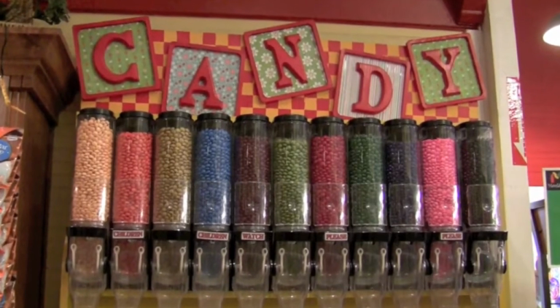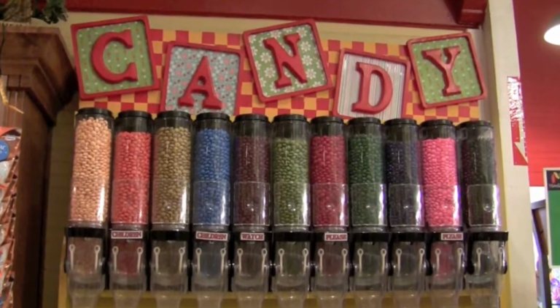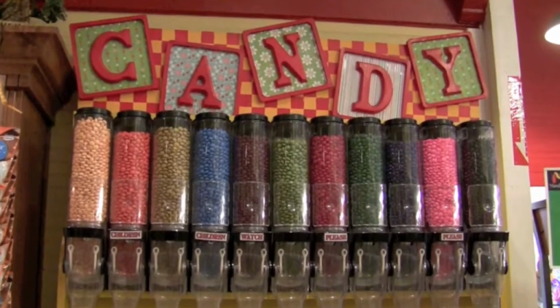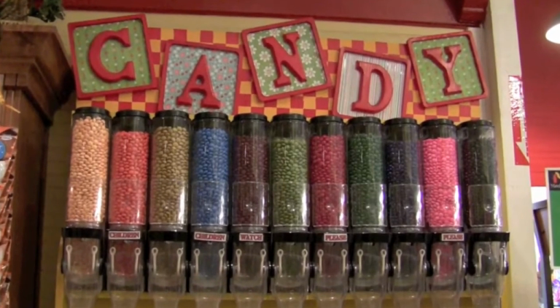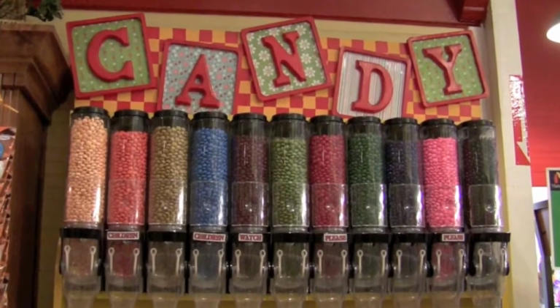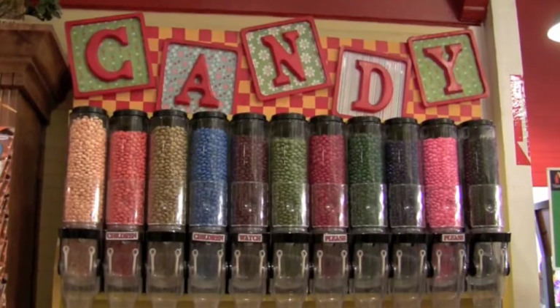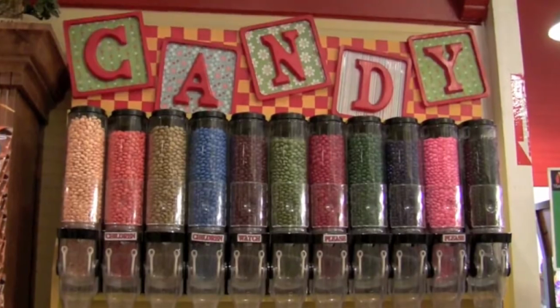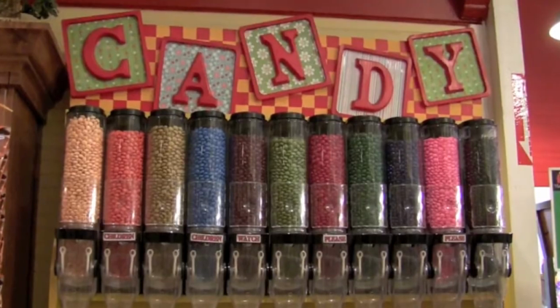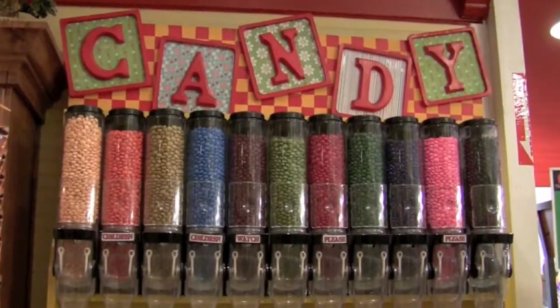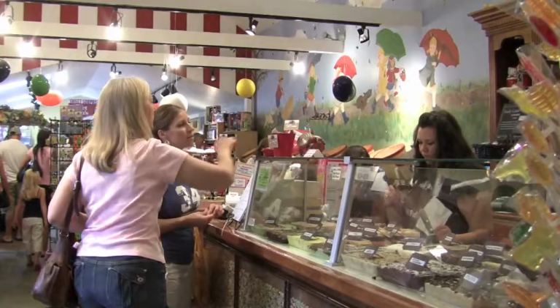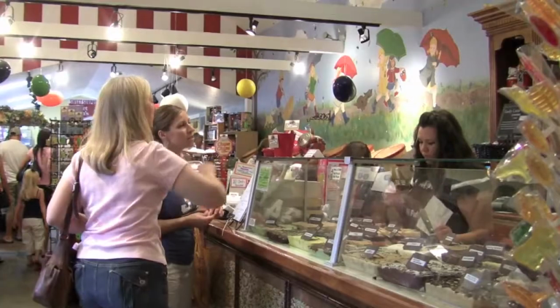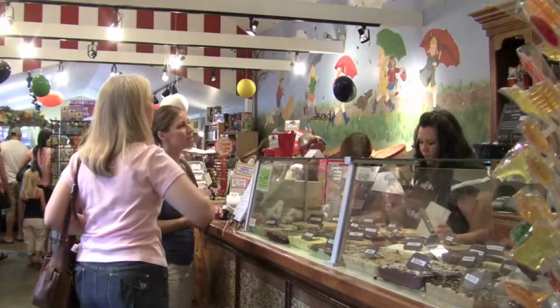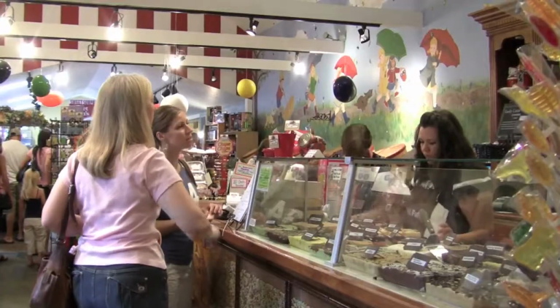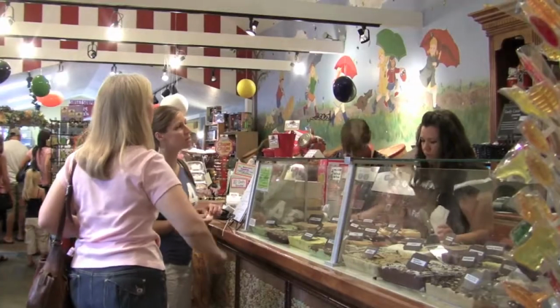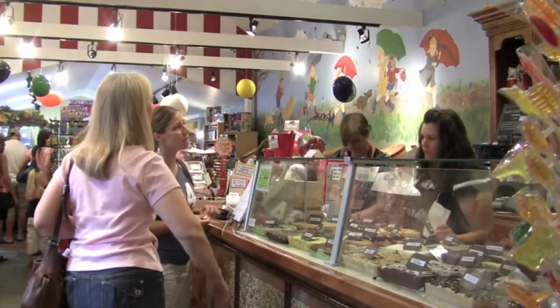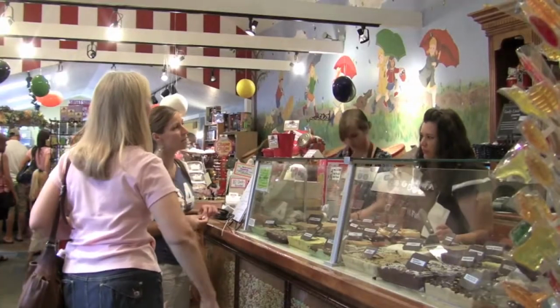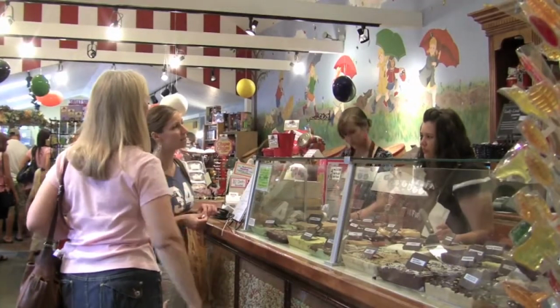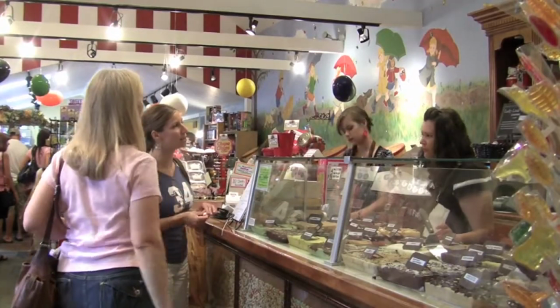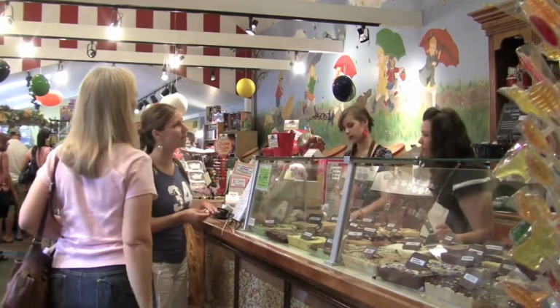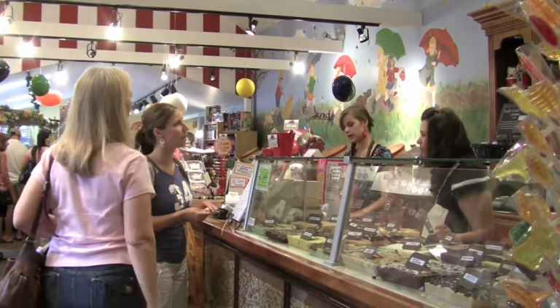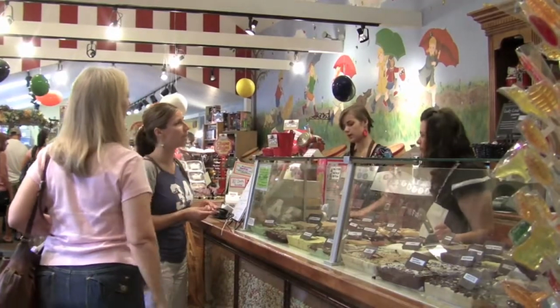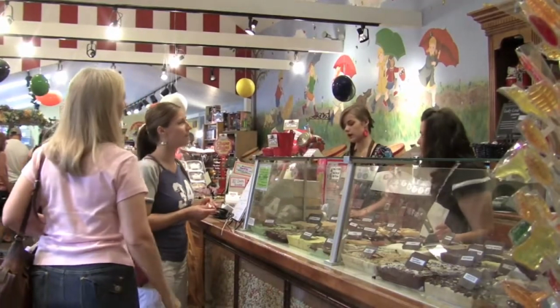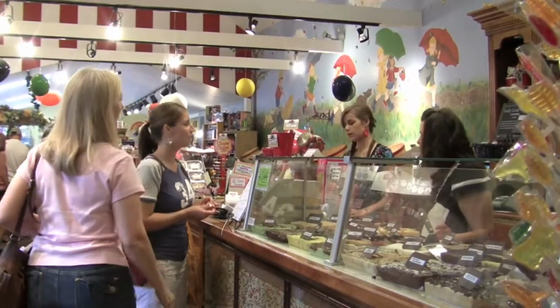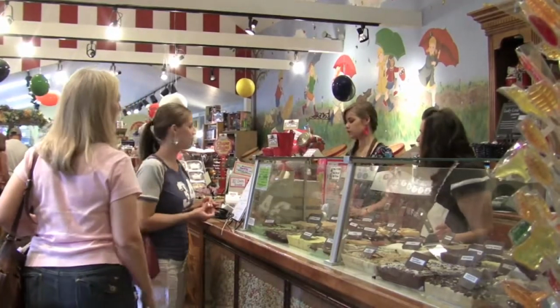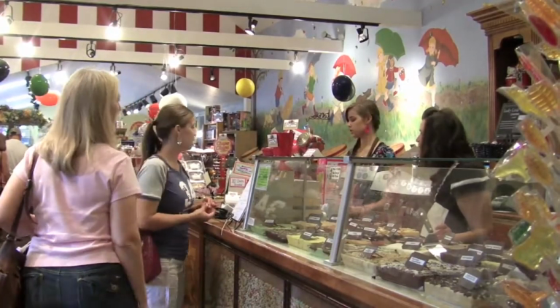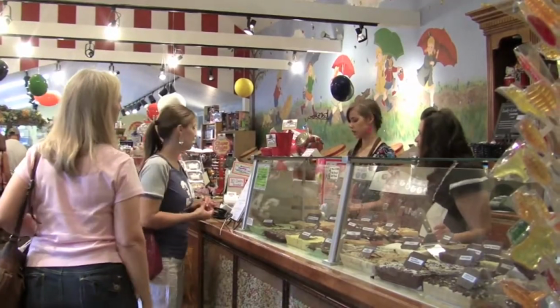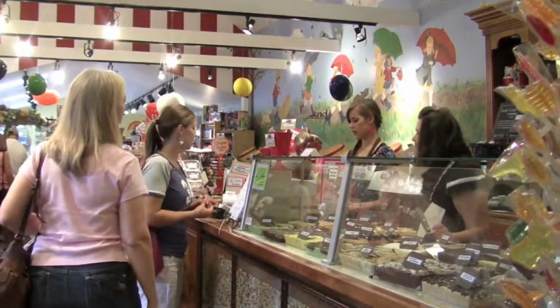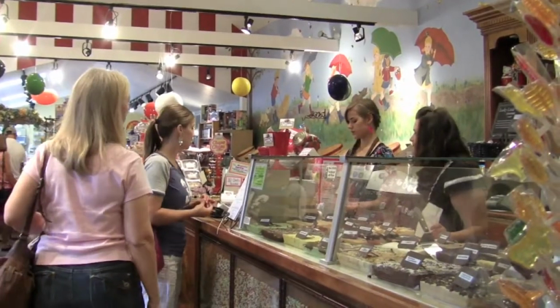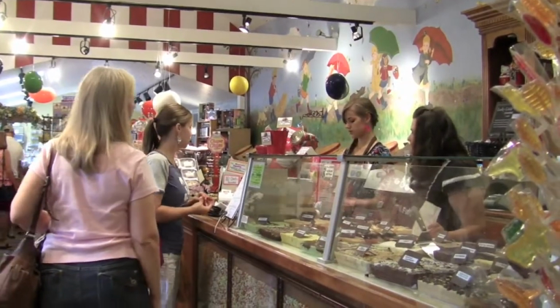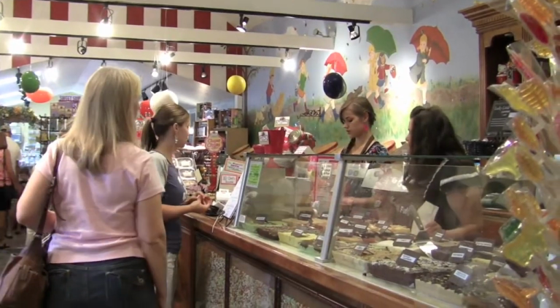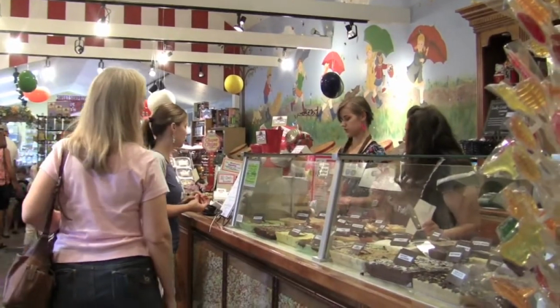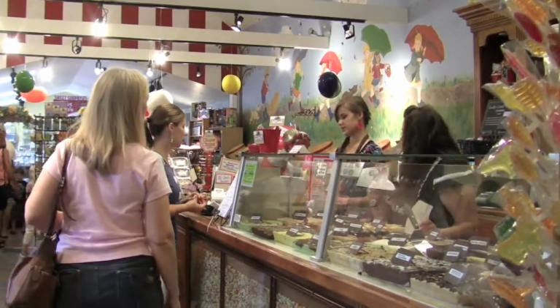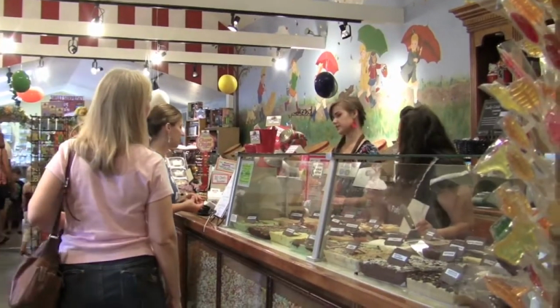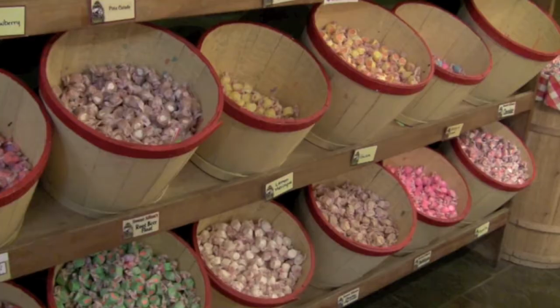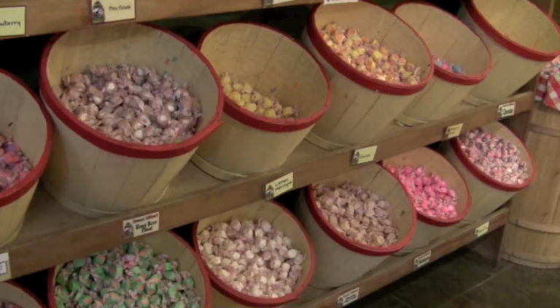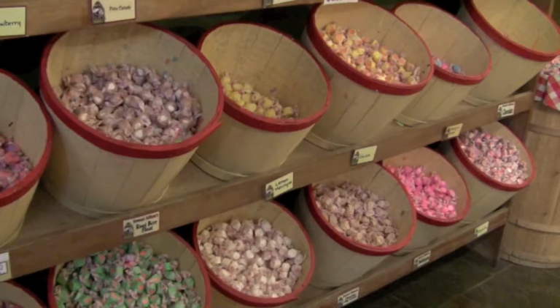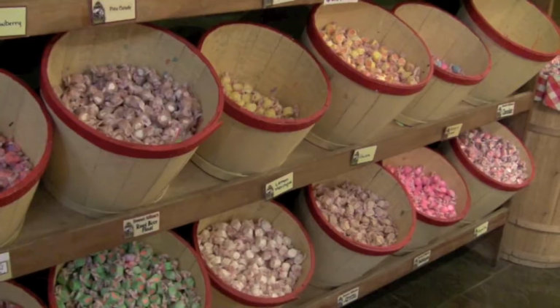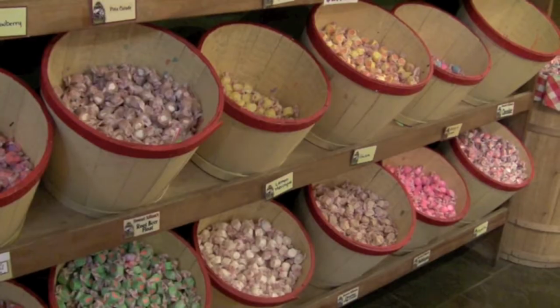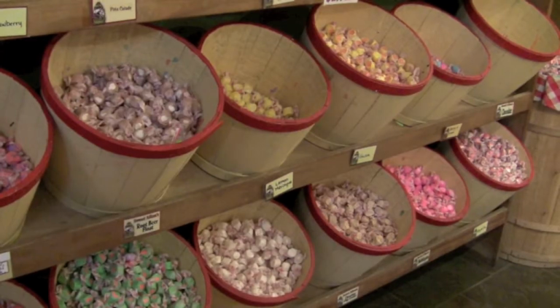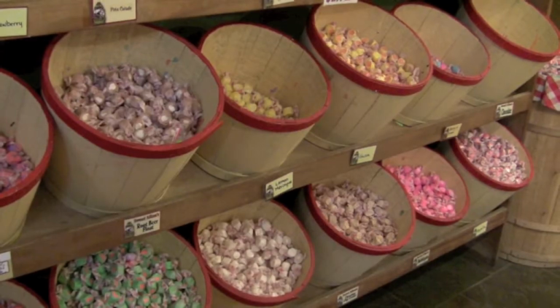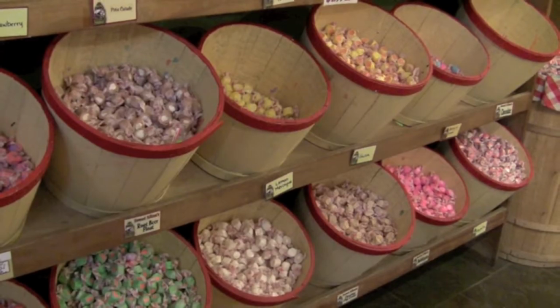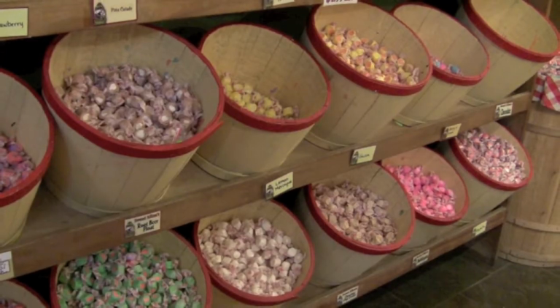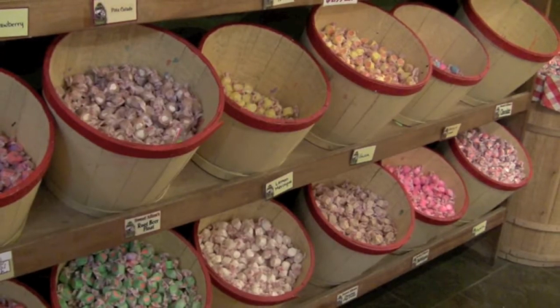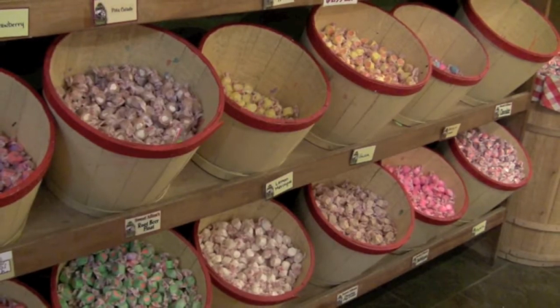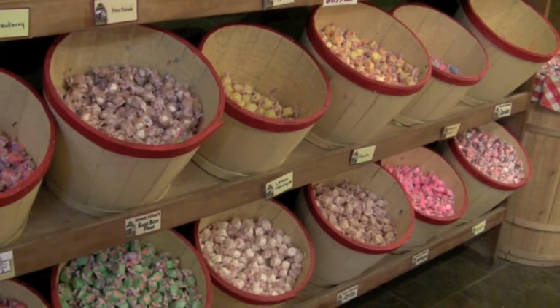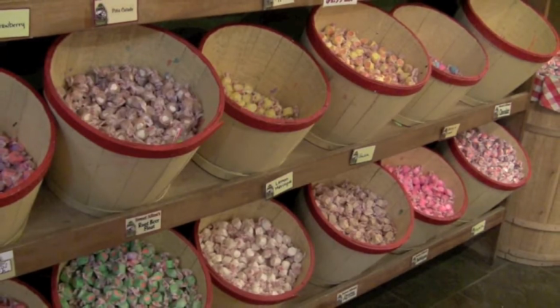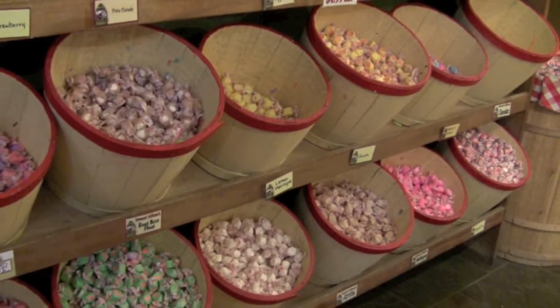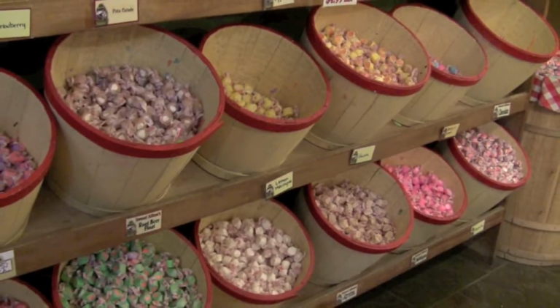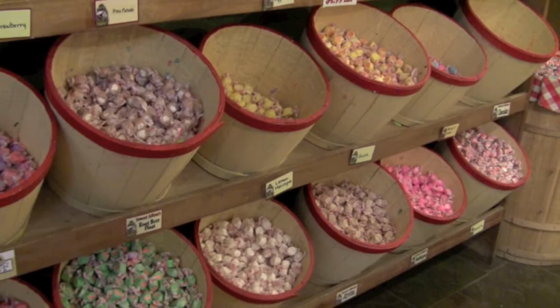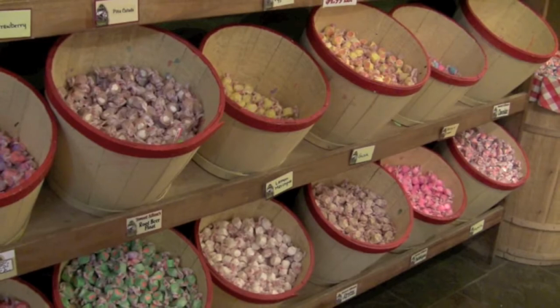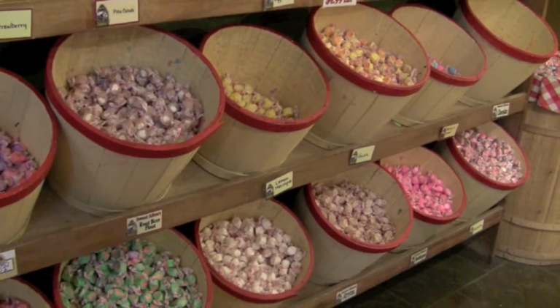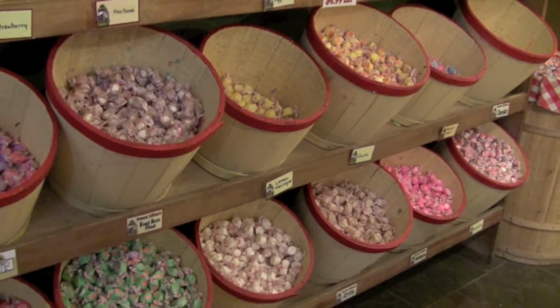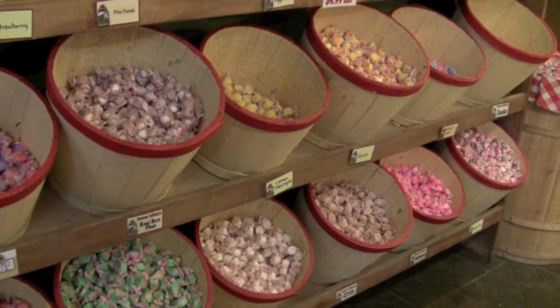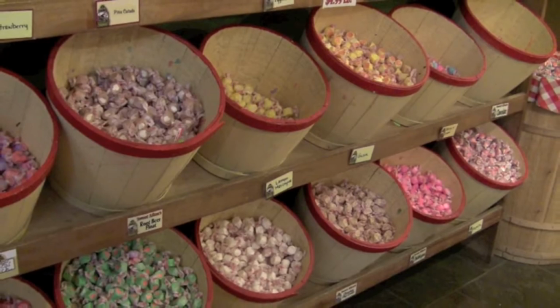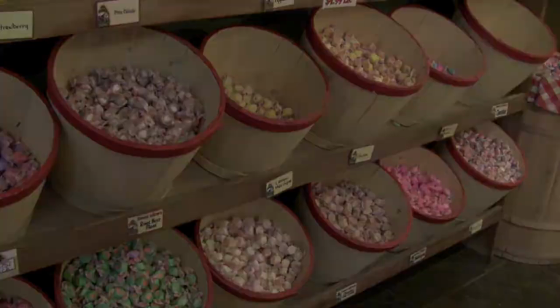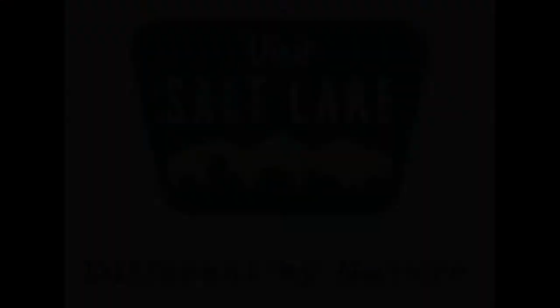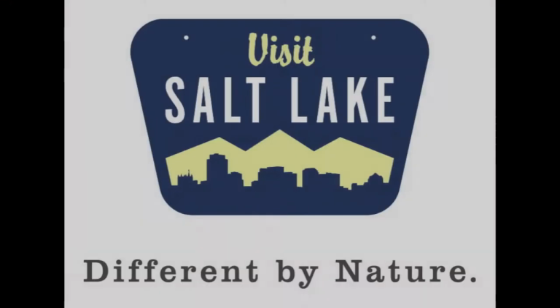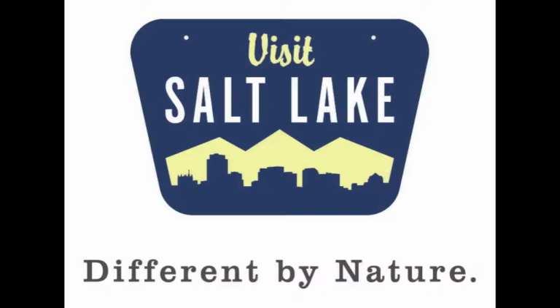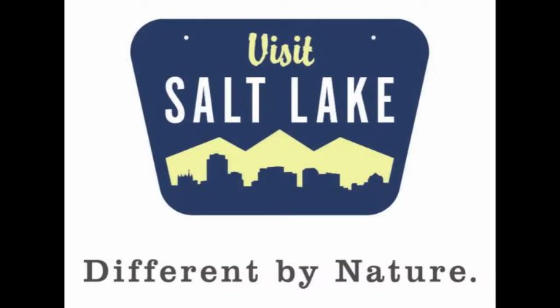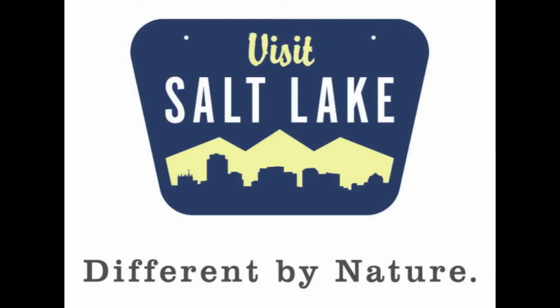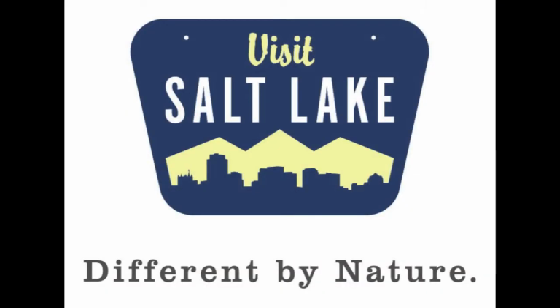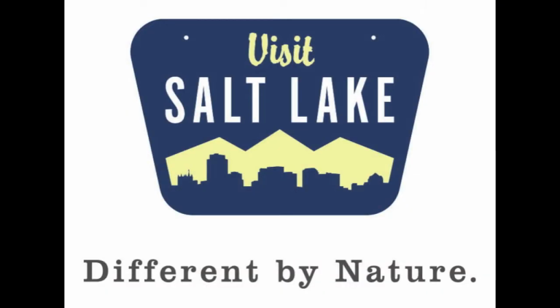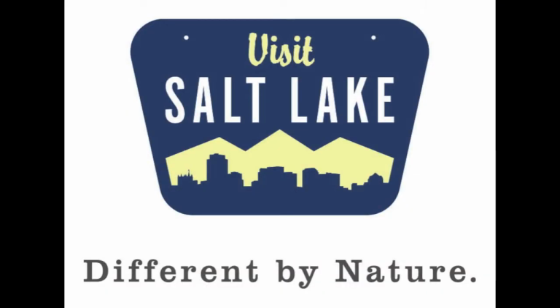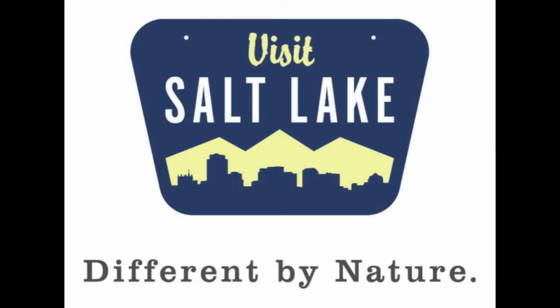At the end of the path we have a yummy candy store. Save that to the end, because then the kids will be good while you're shopping.